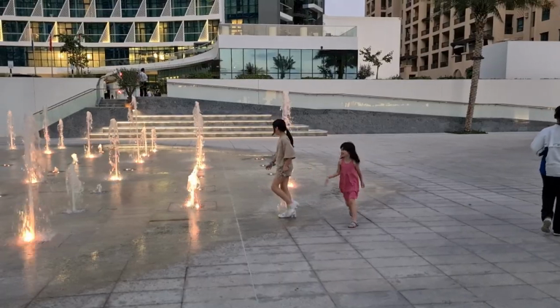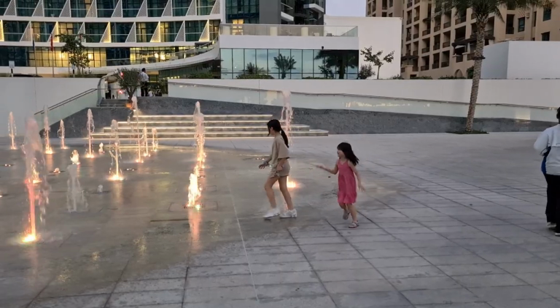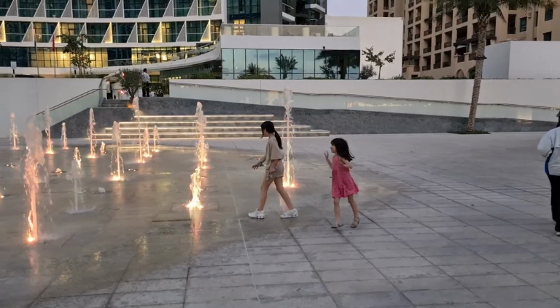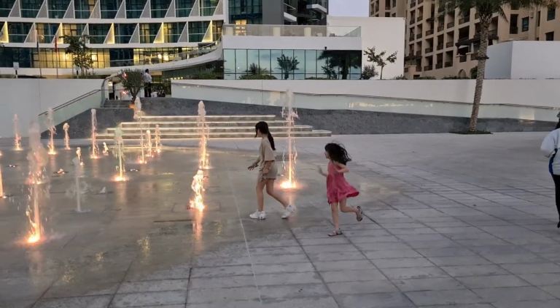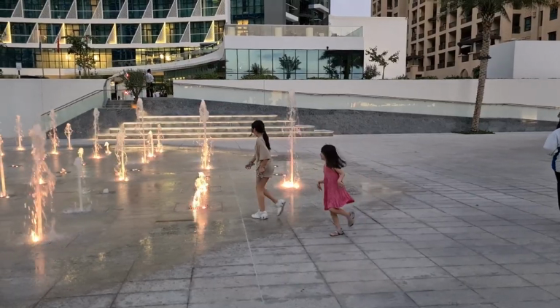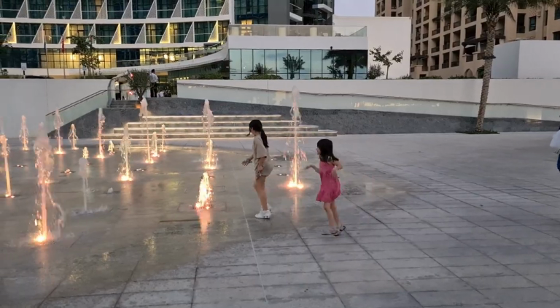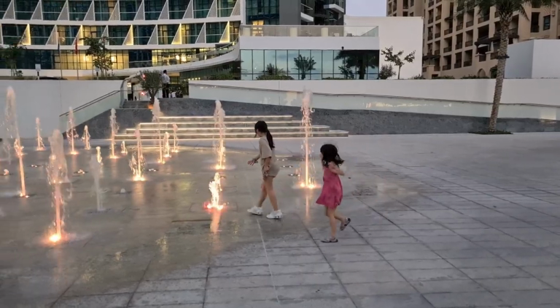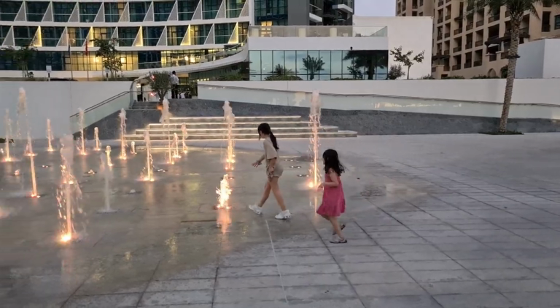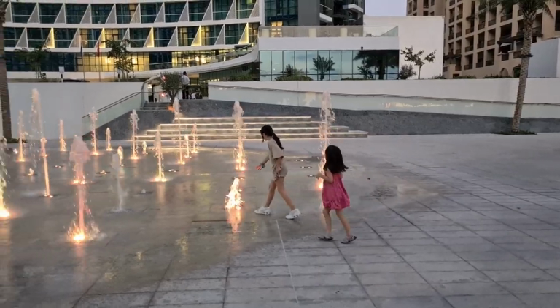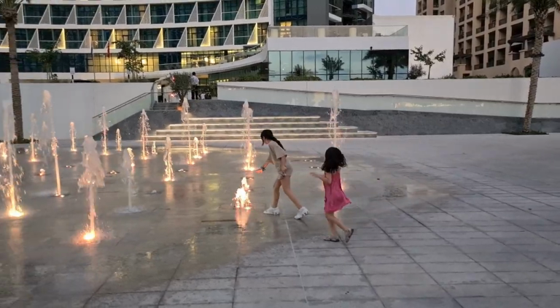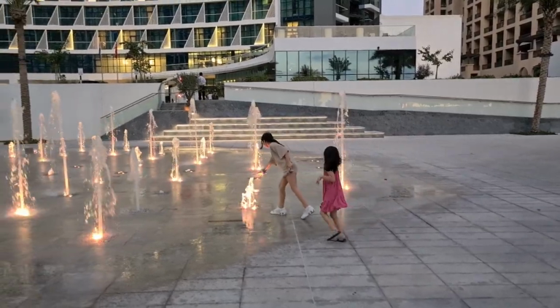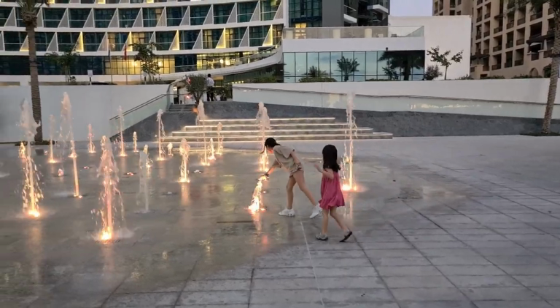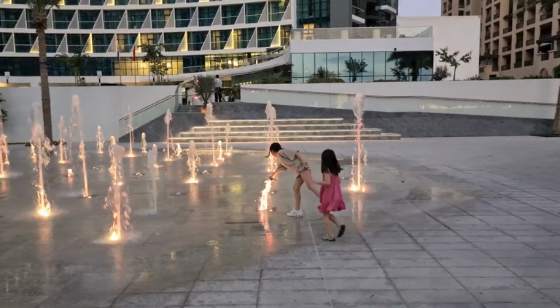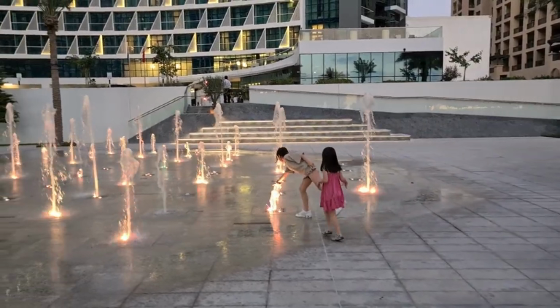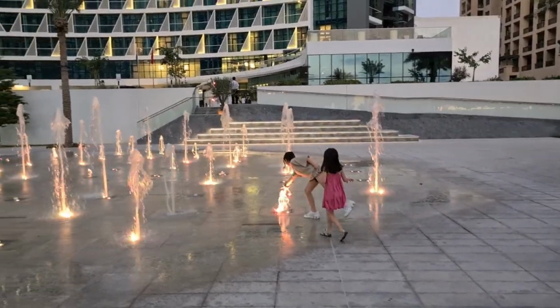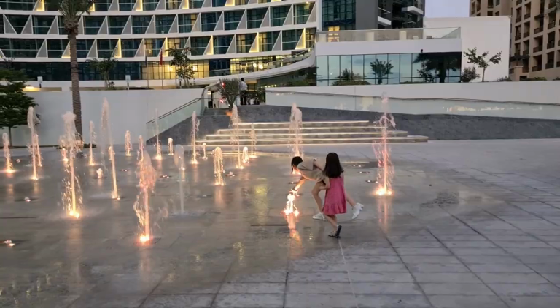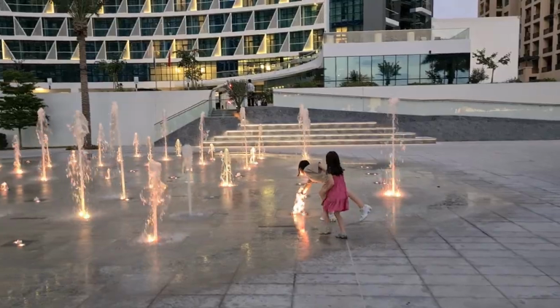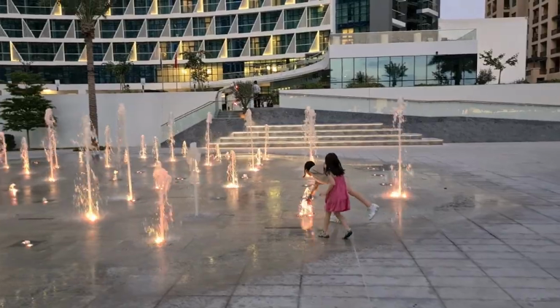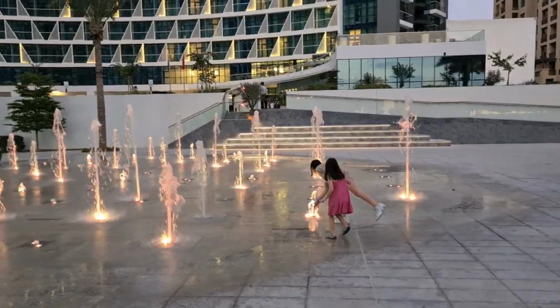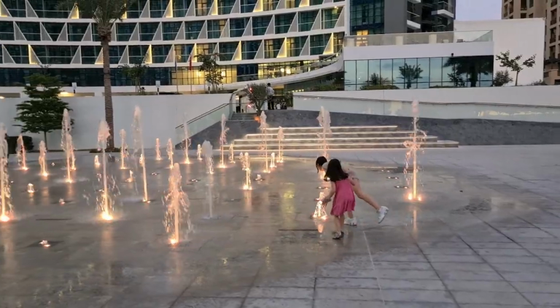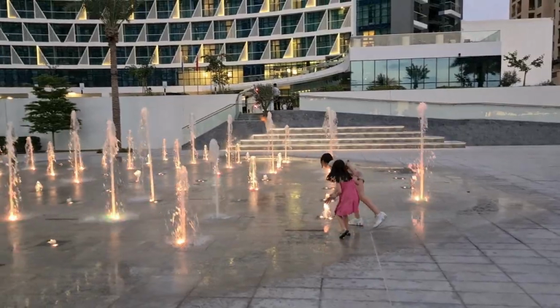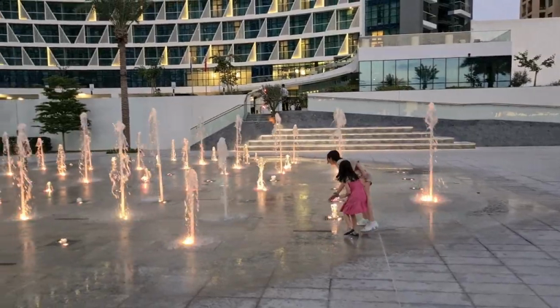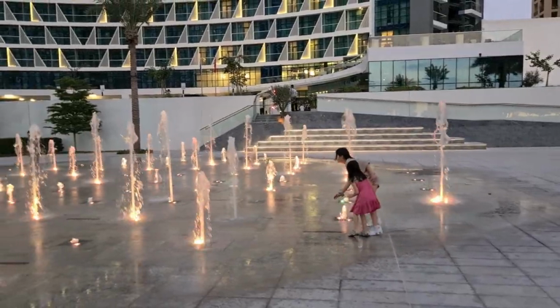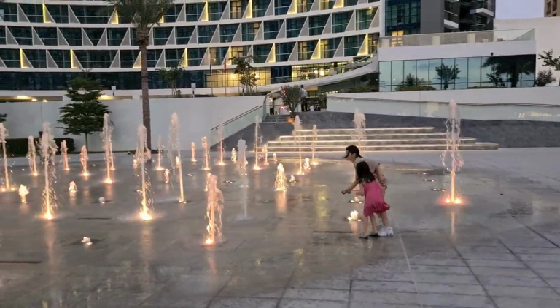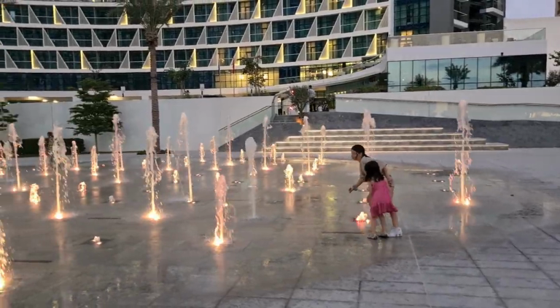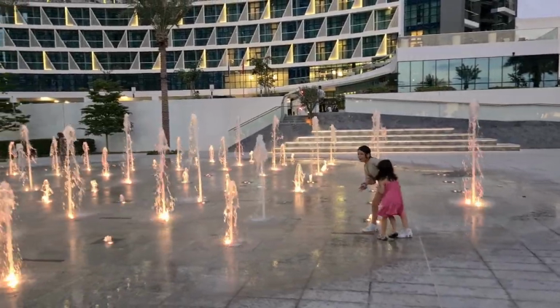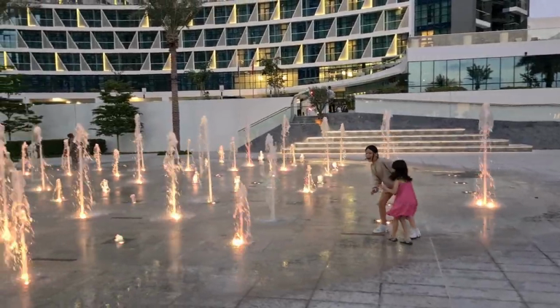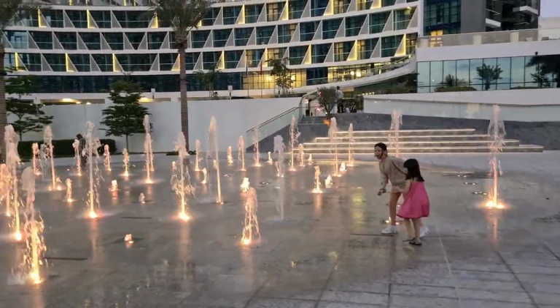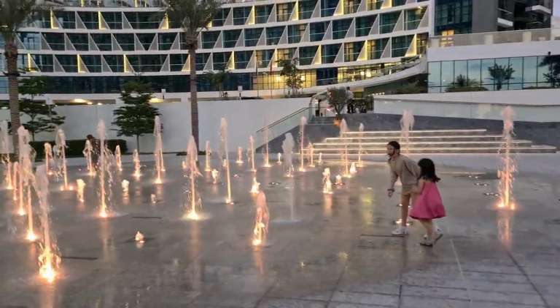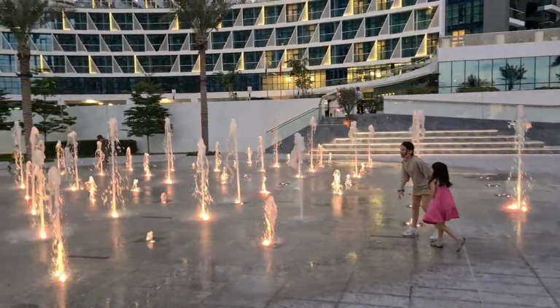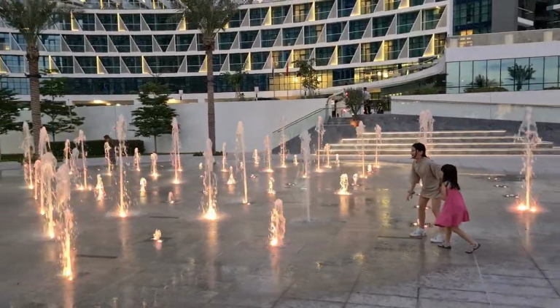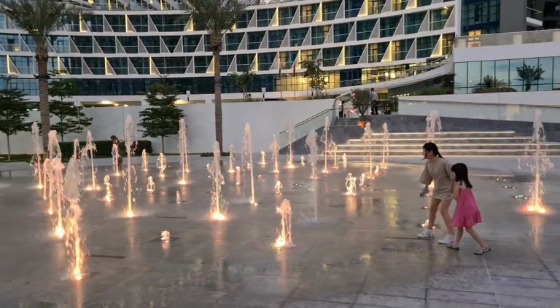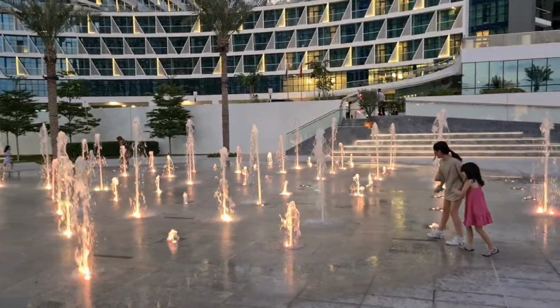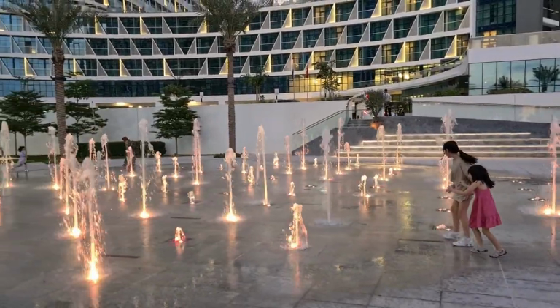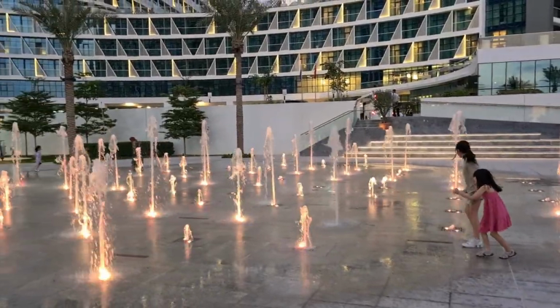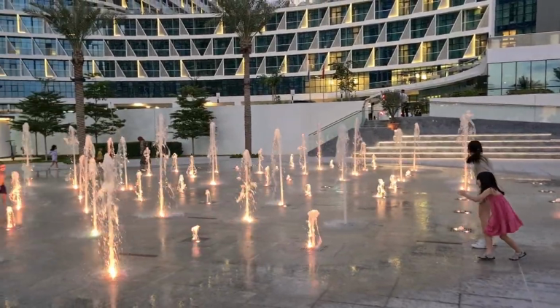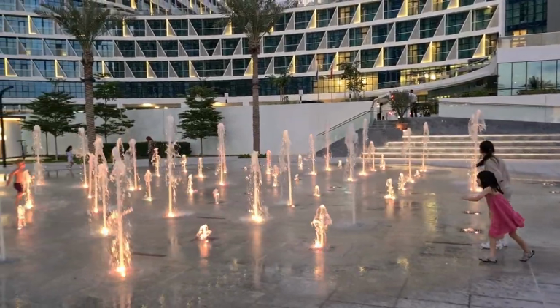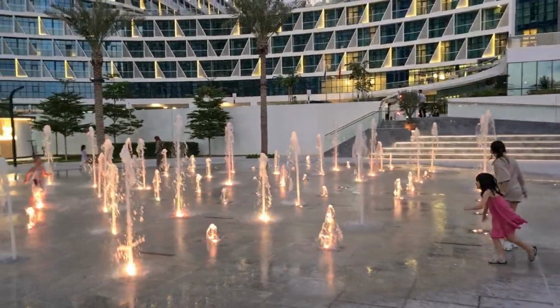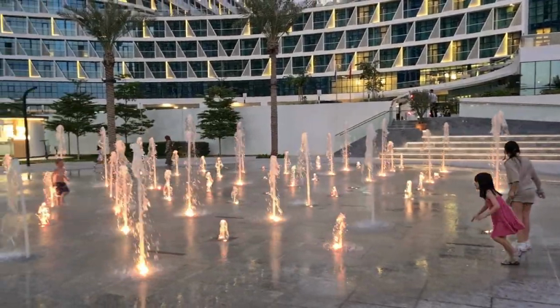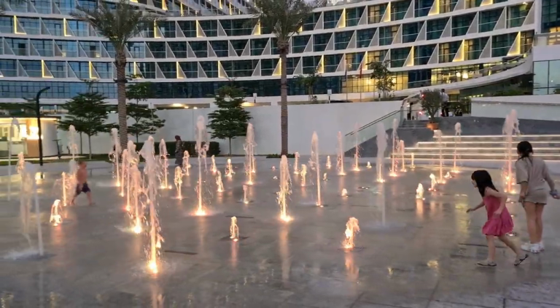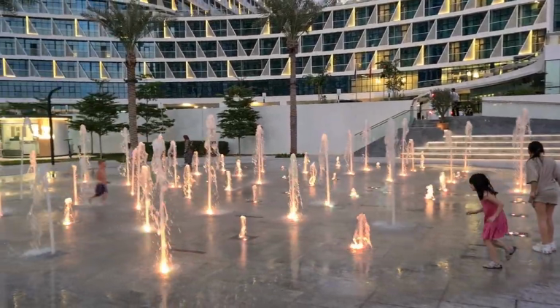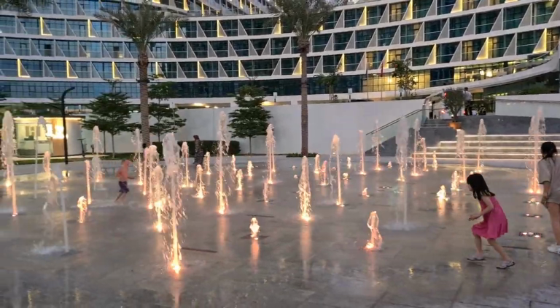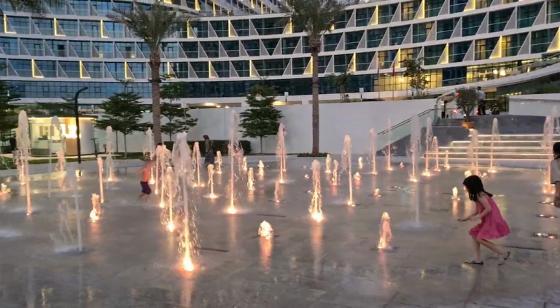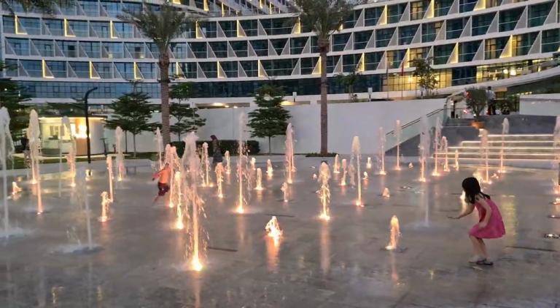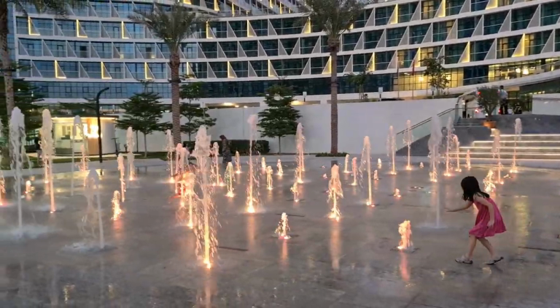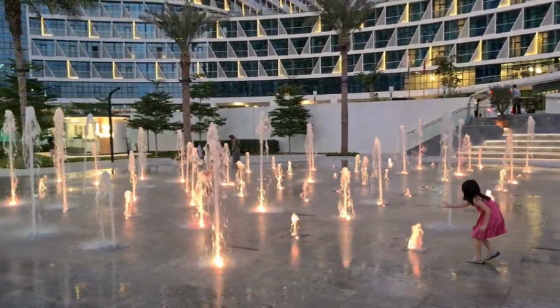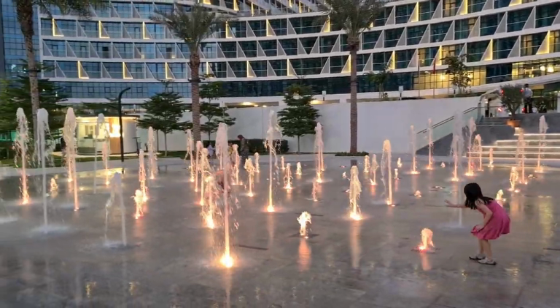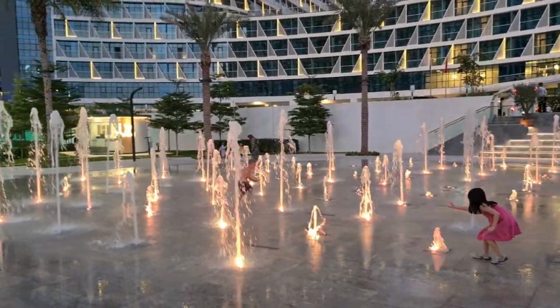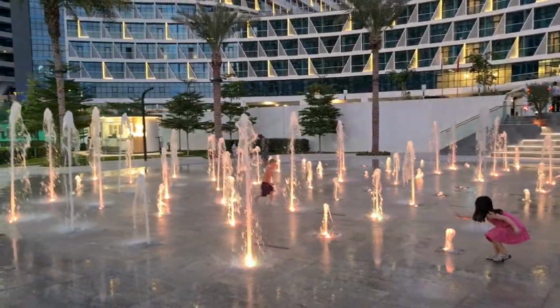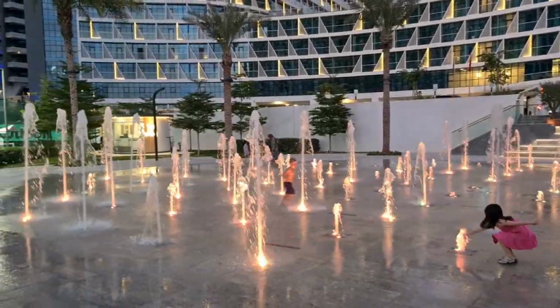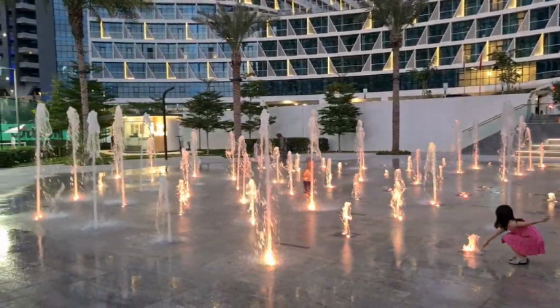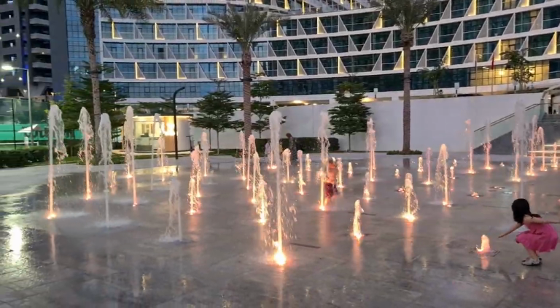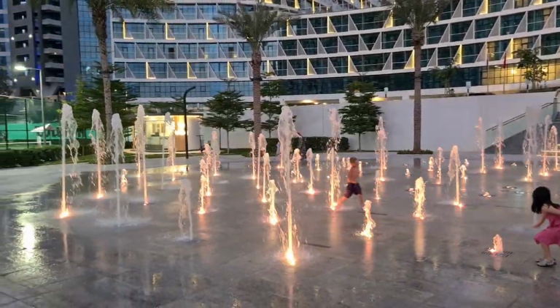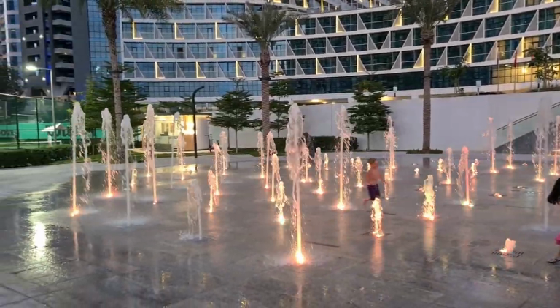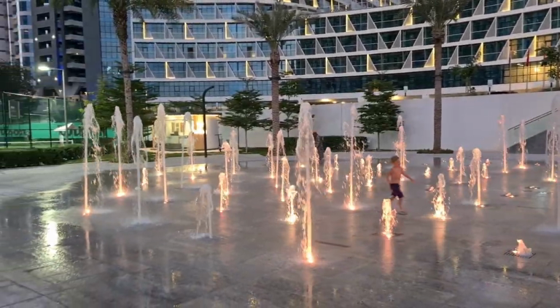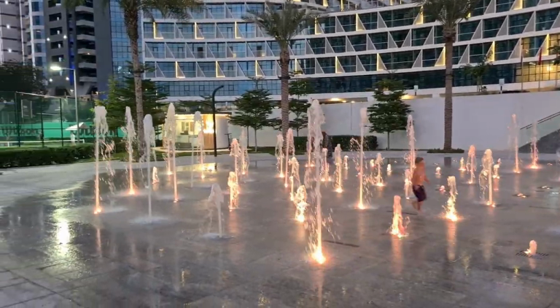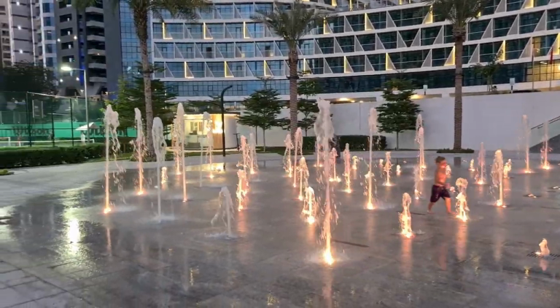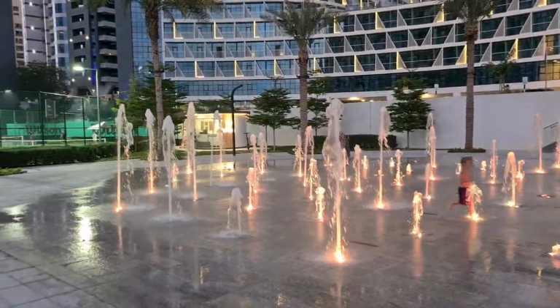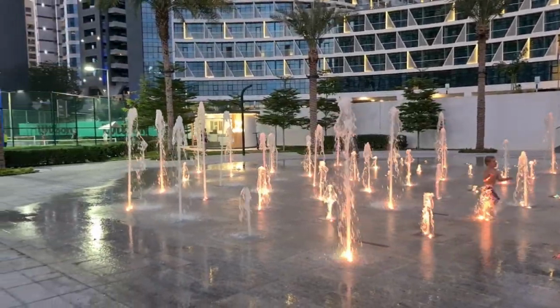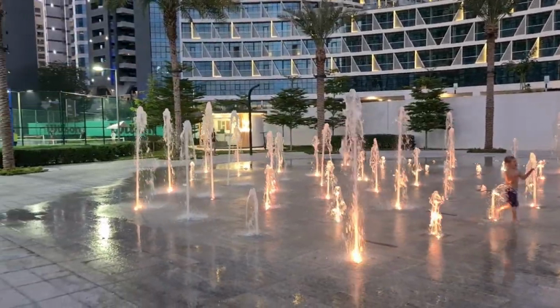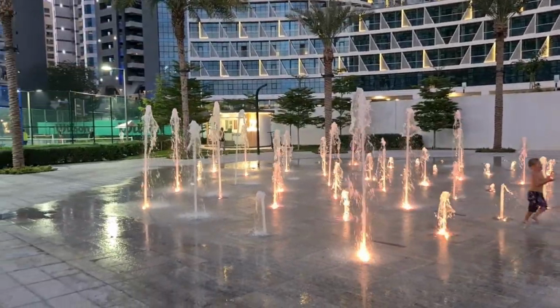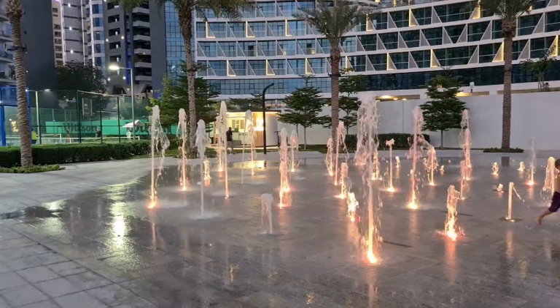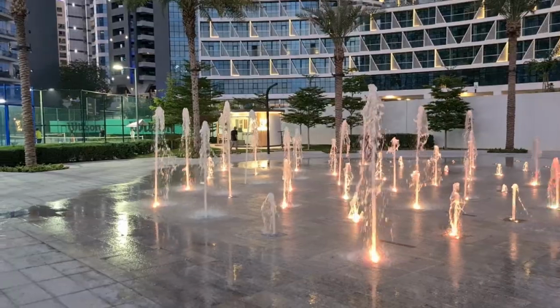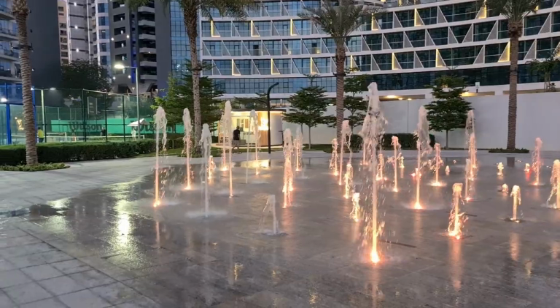Go girls, run through the water! There's a guy running through the water too.